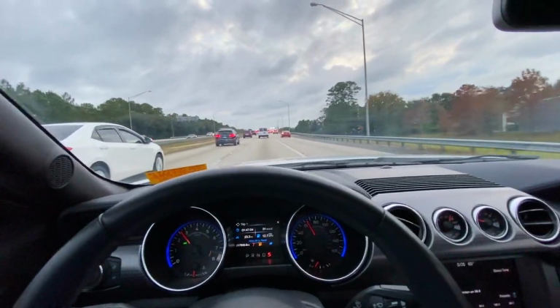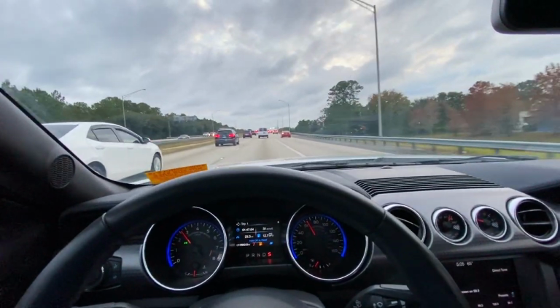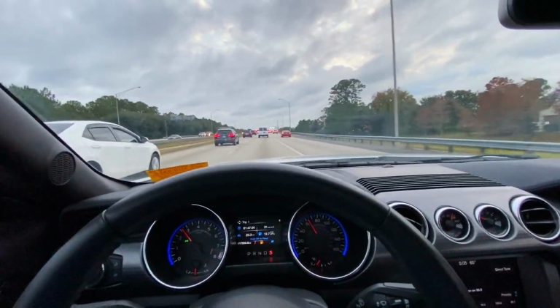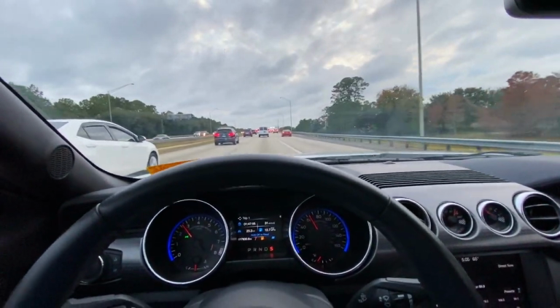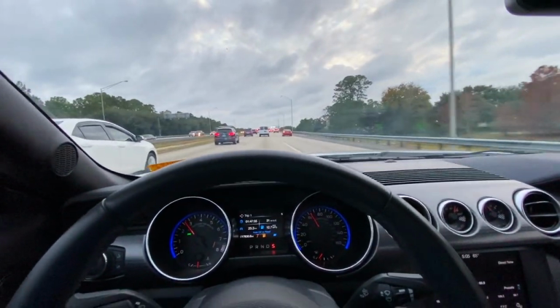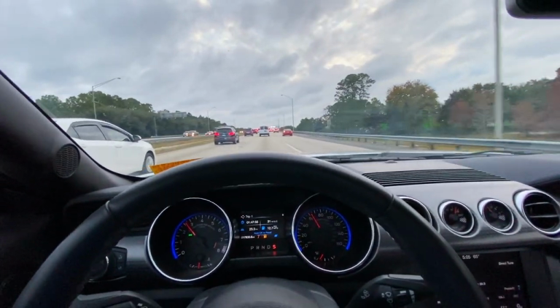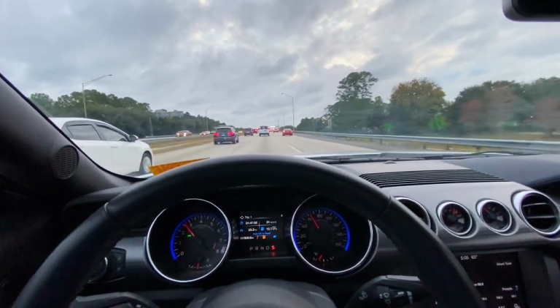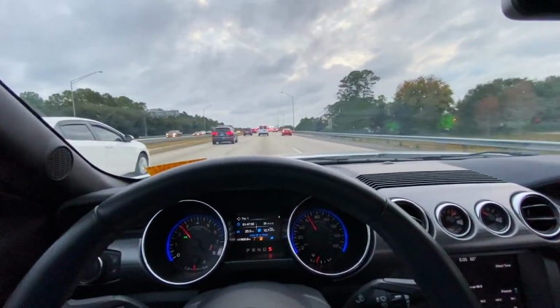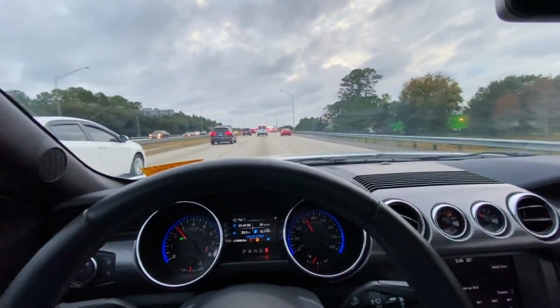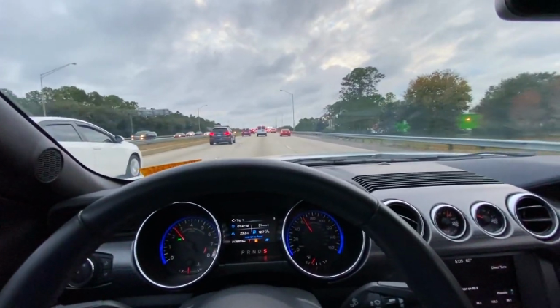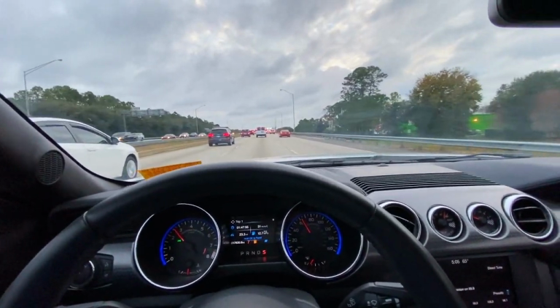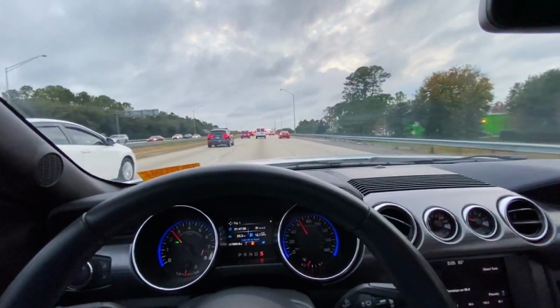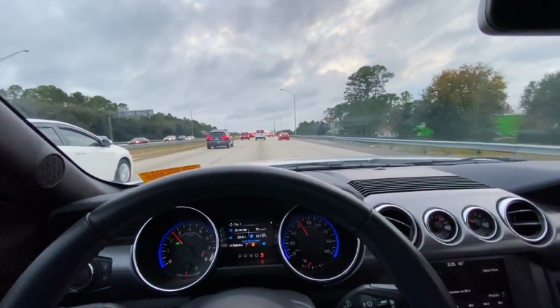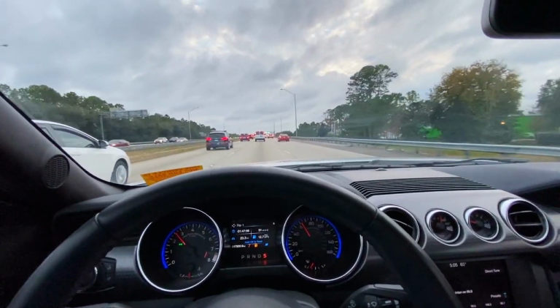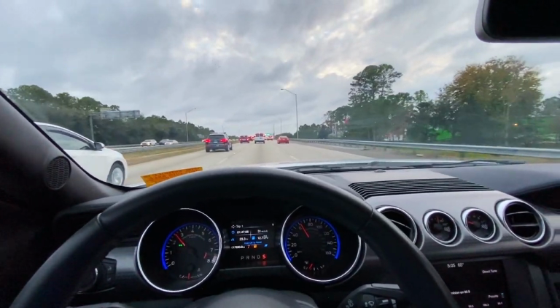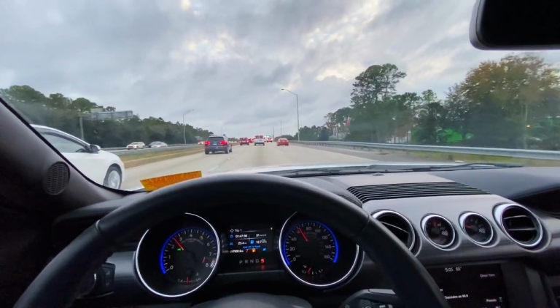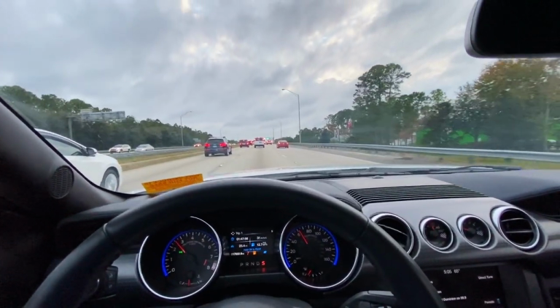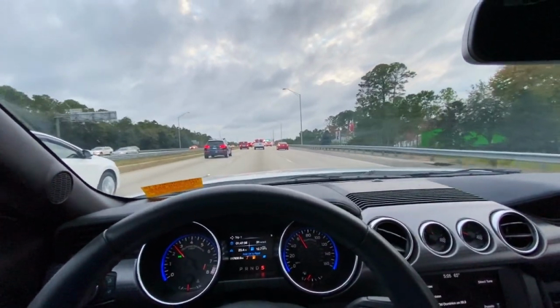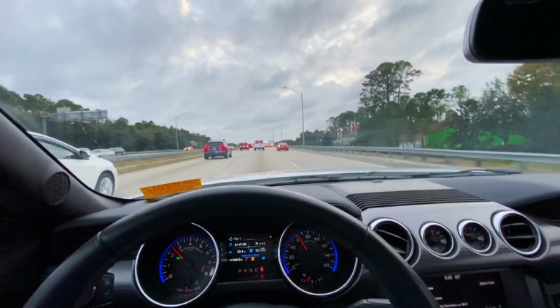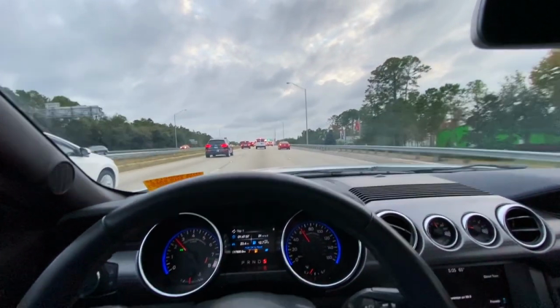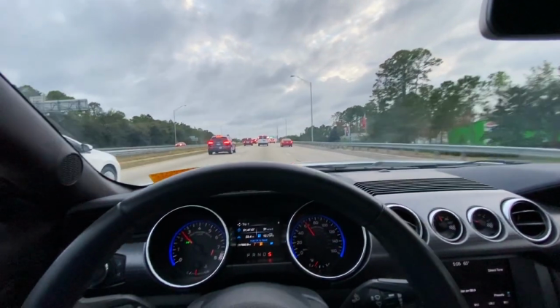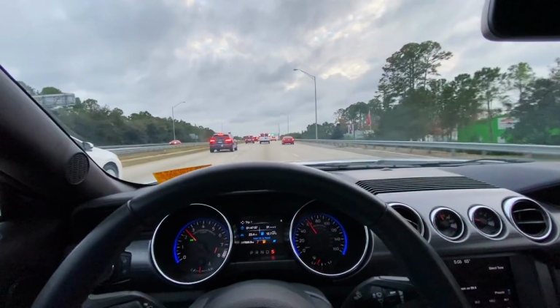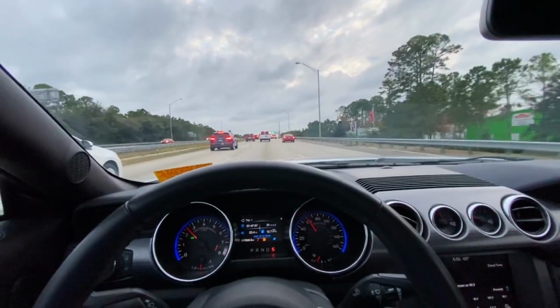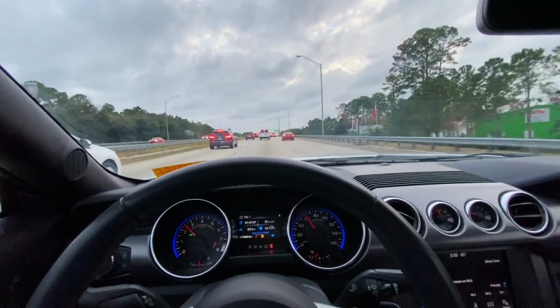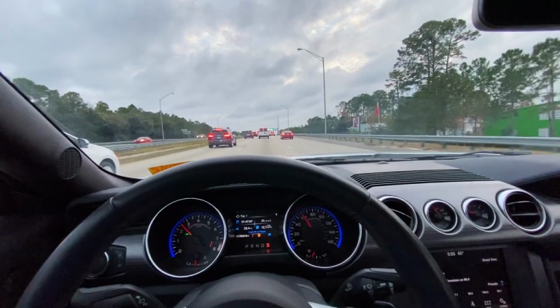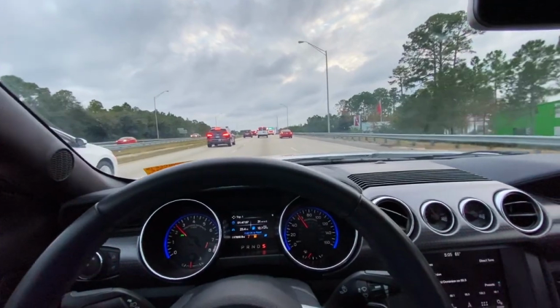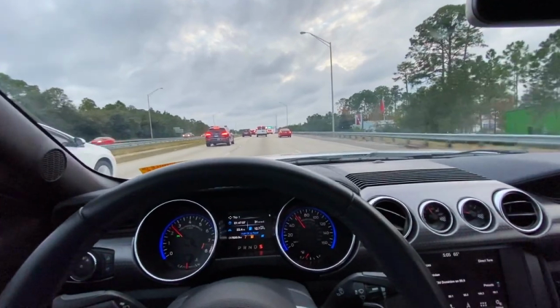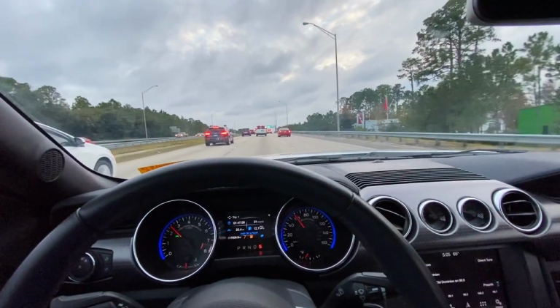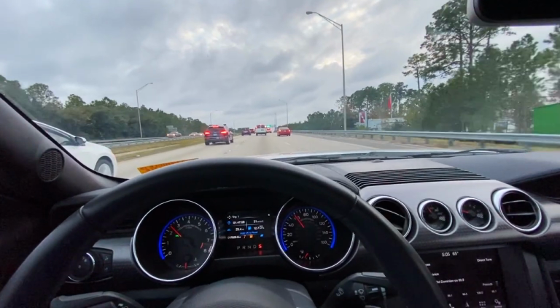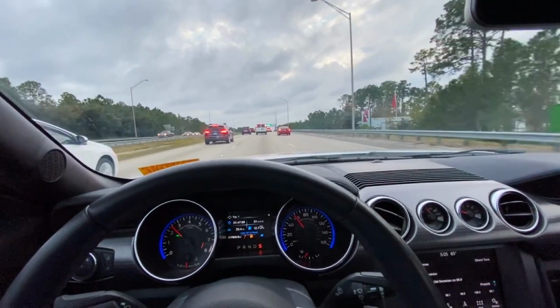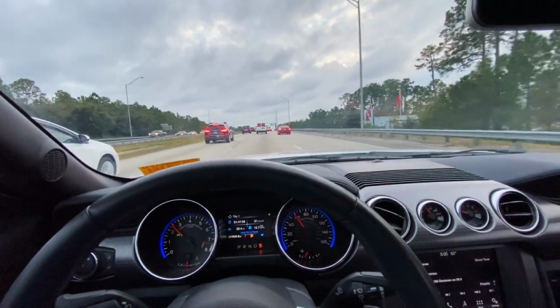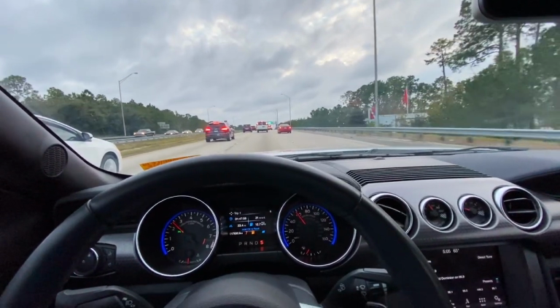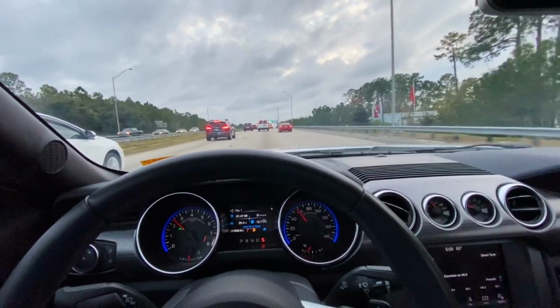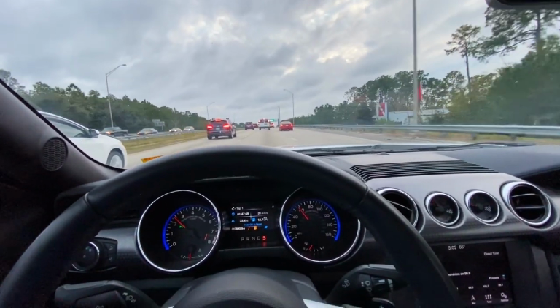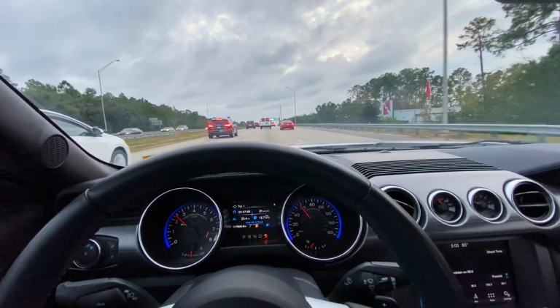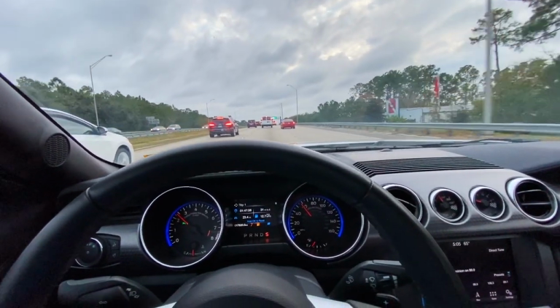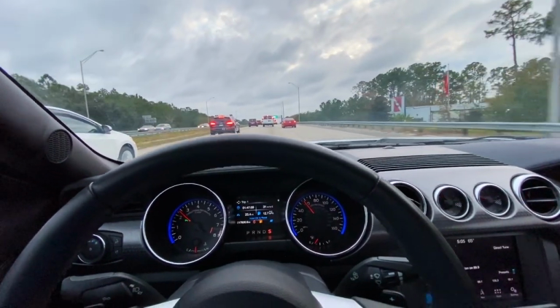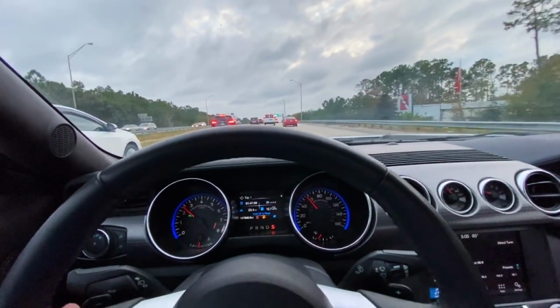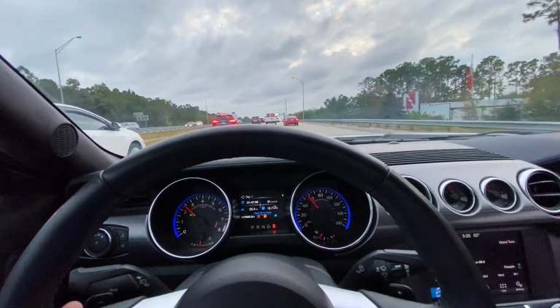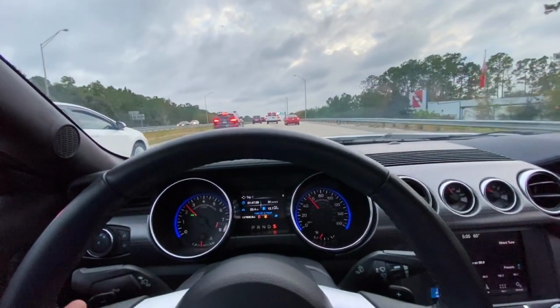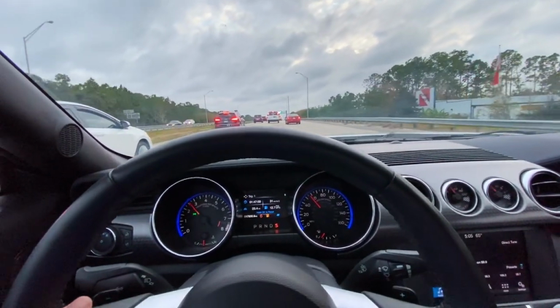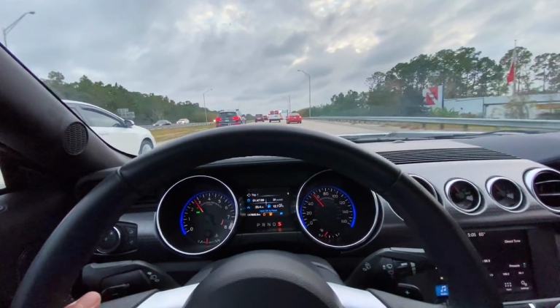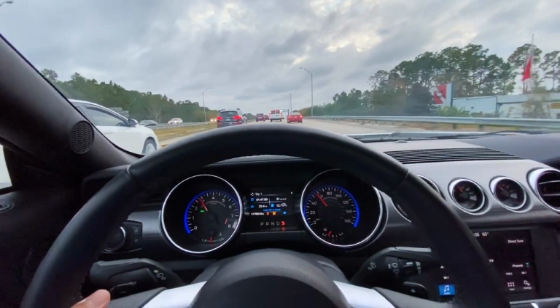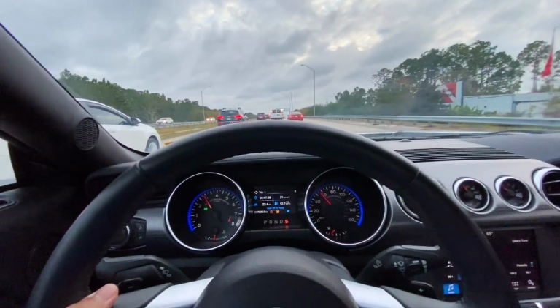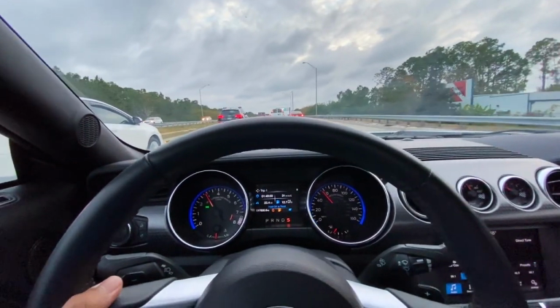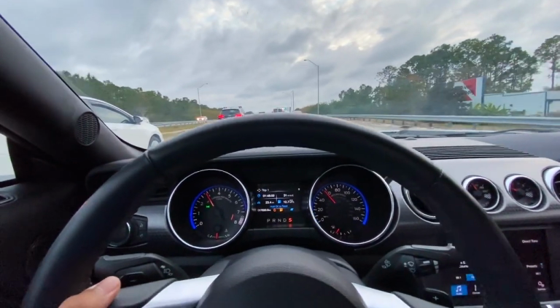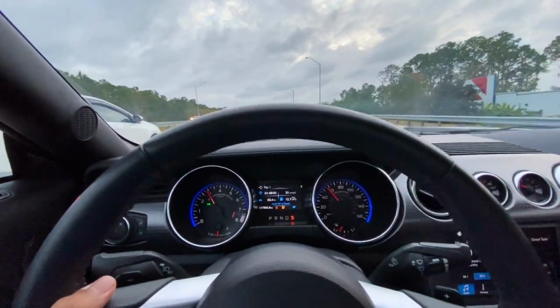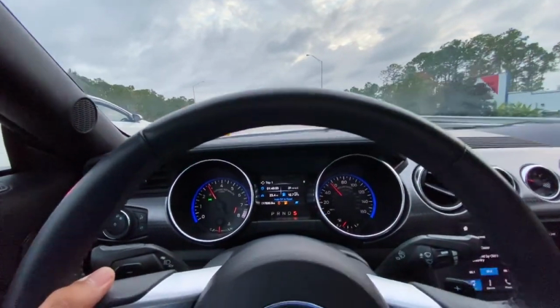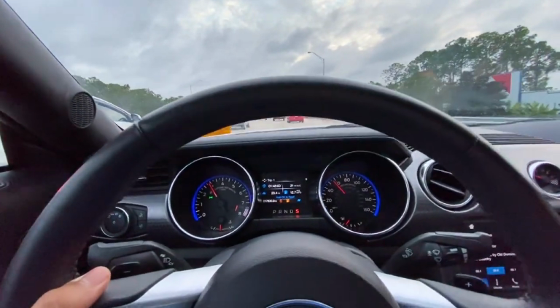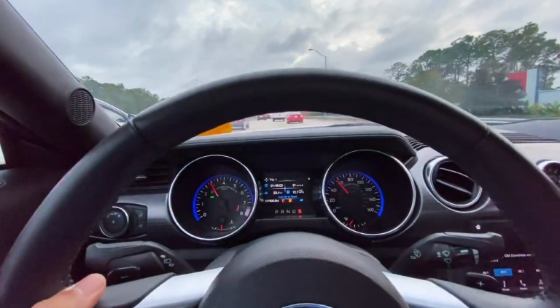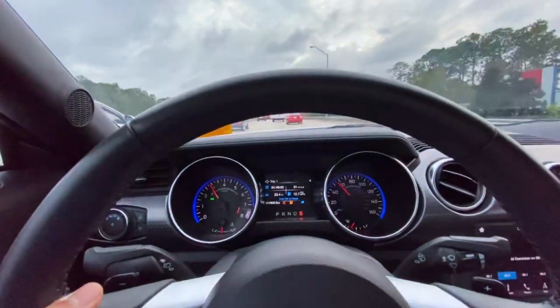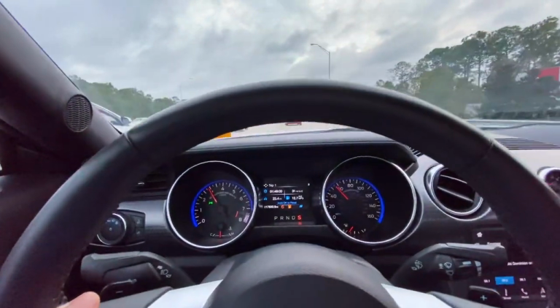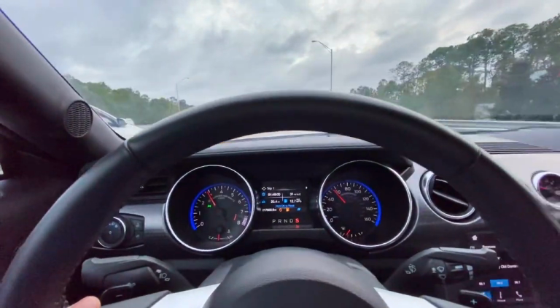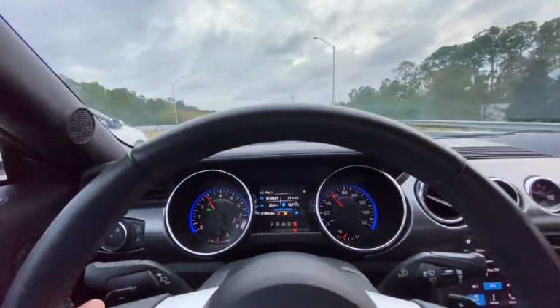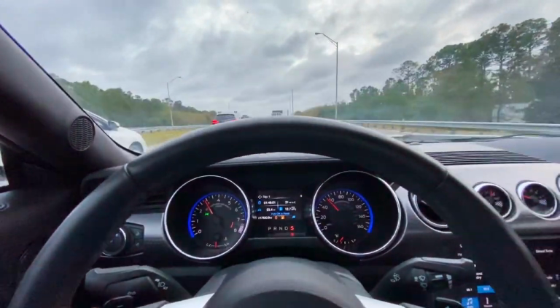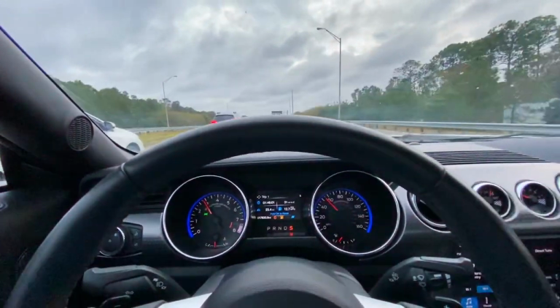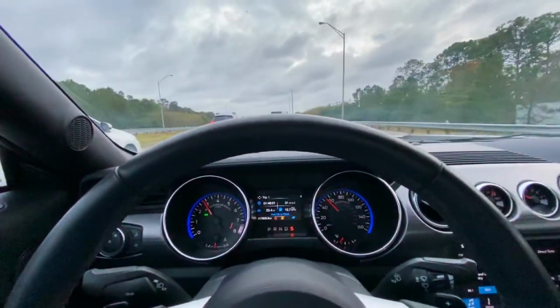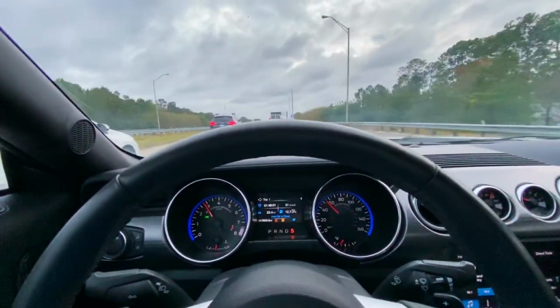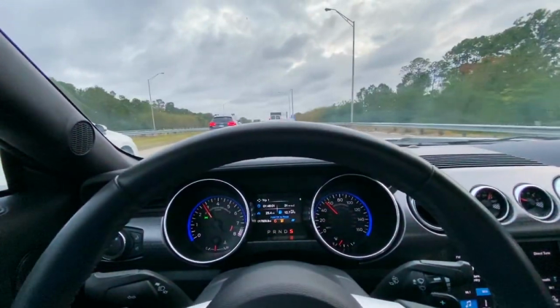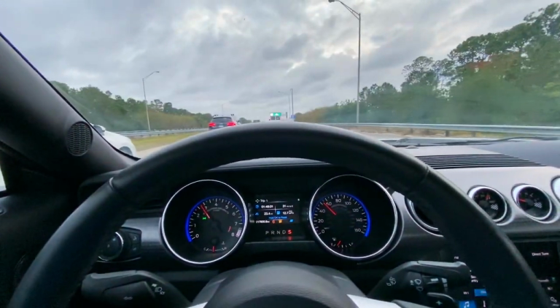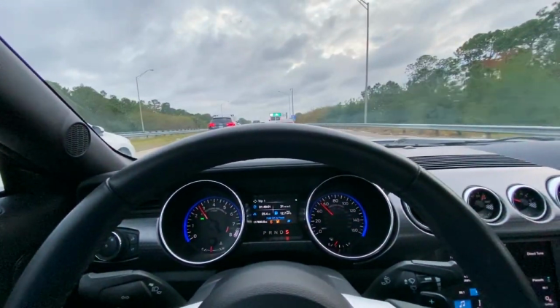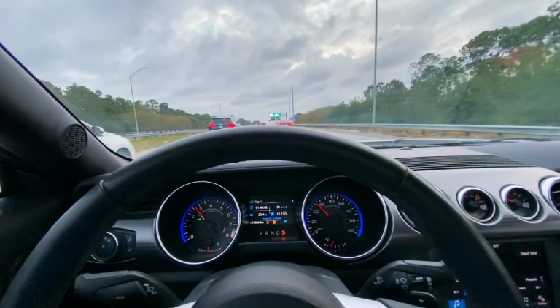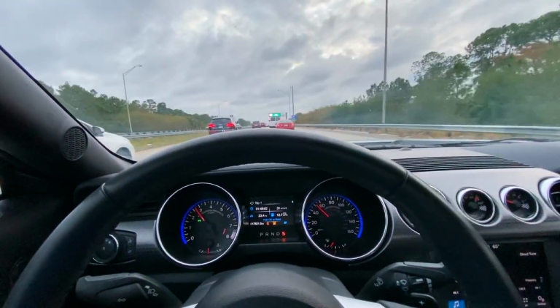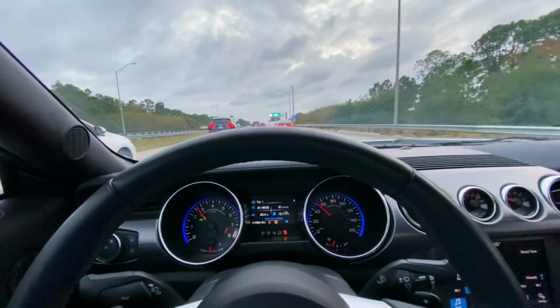That naturally aspirated V8 — this car will be fun and different from turbocharged cars.